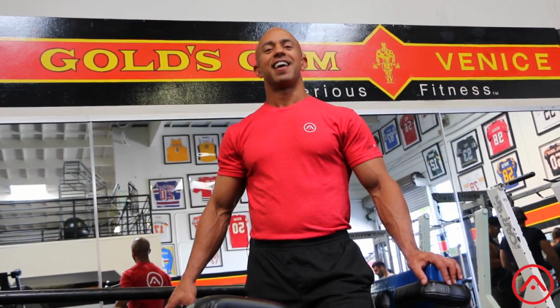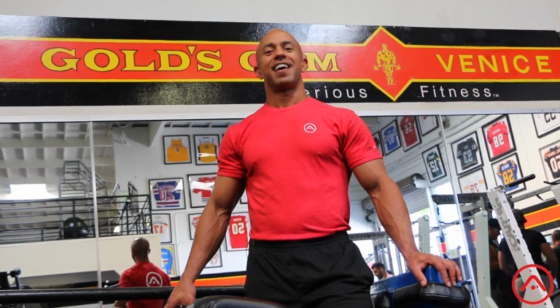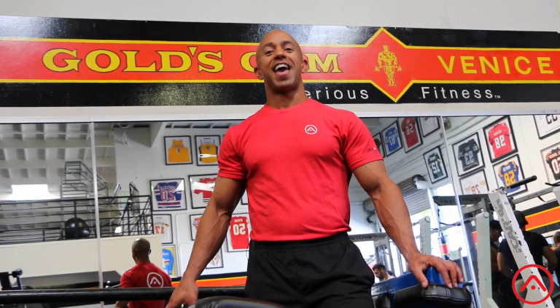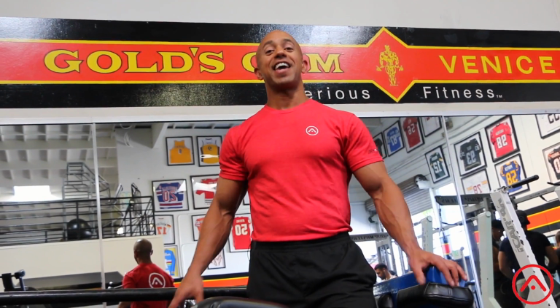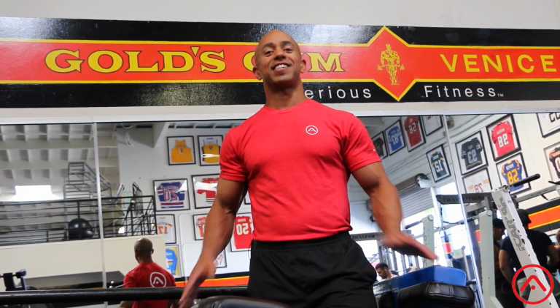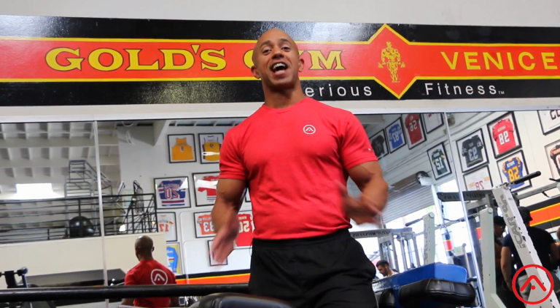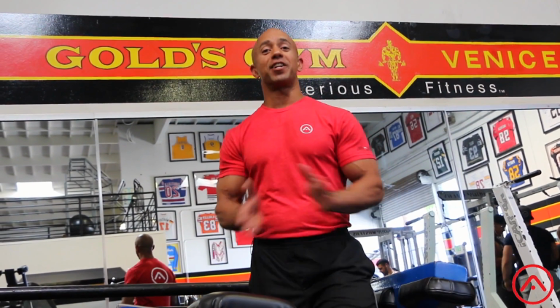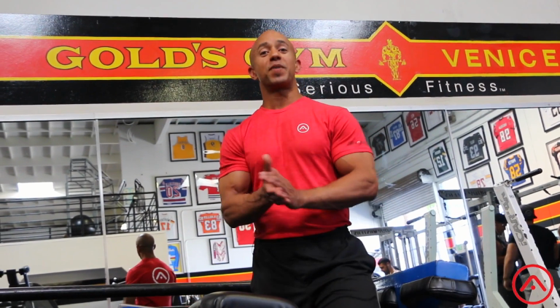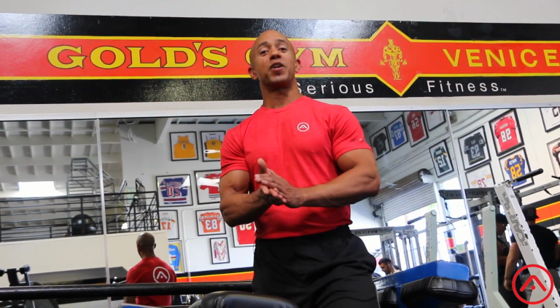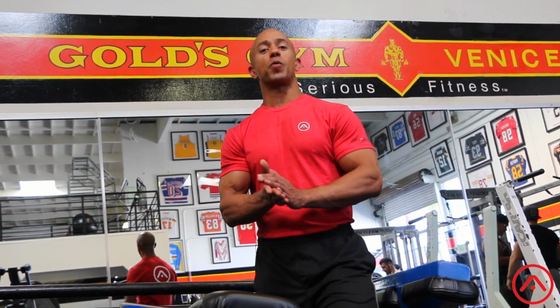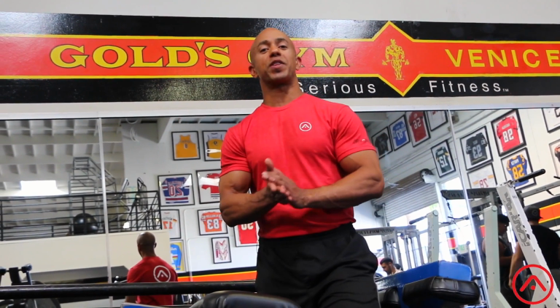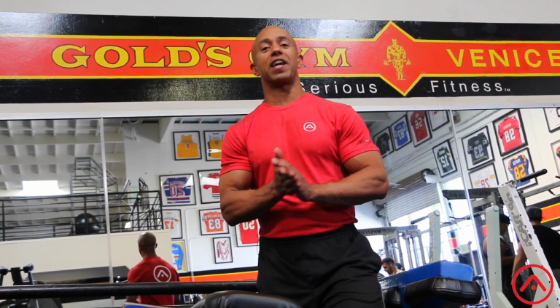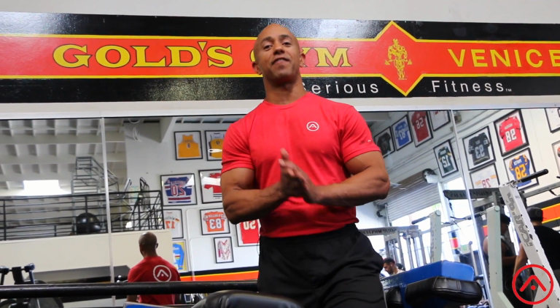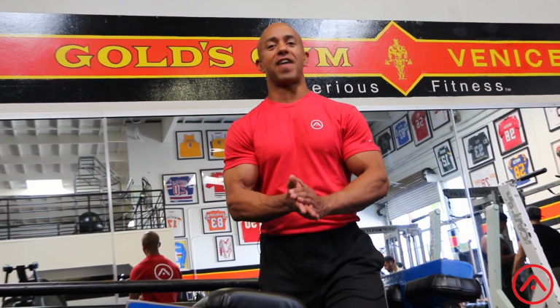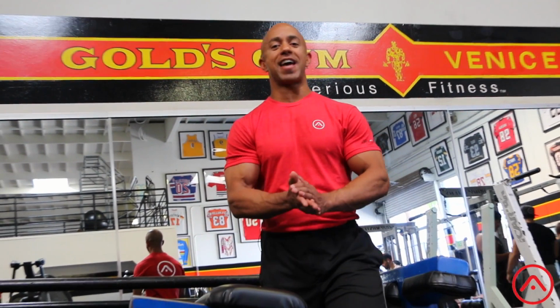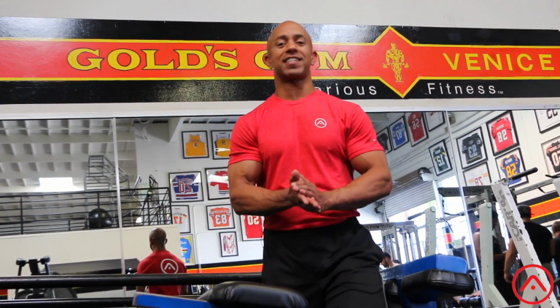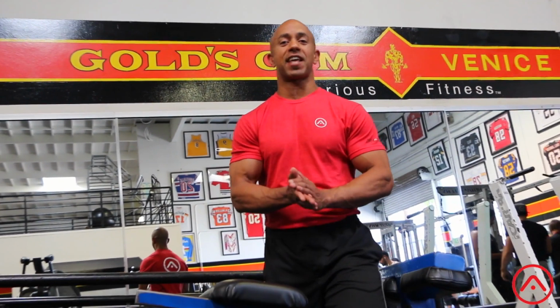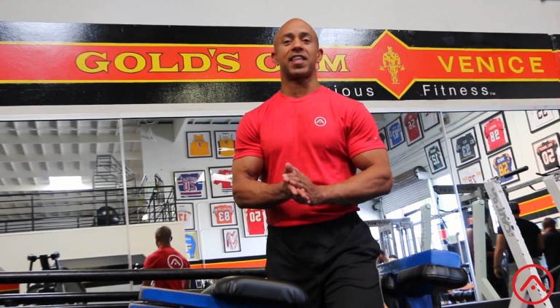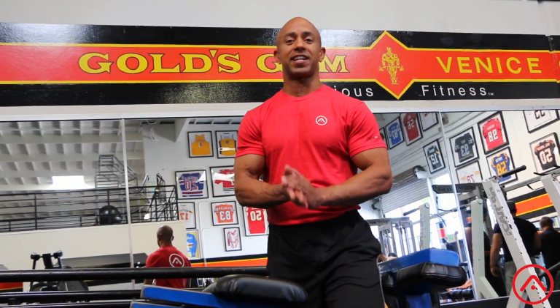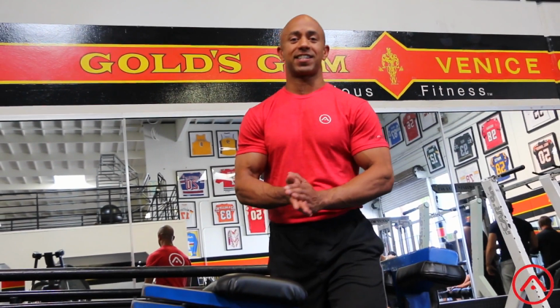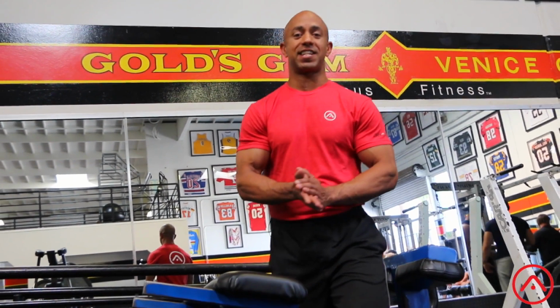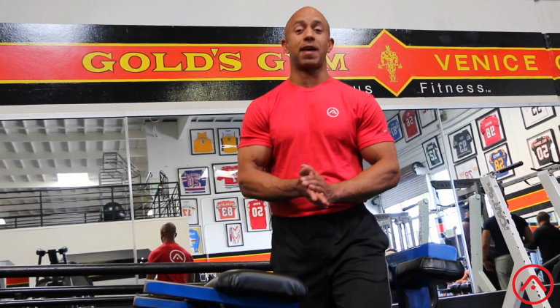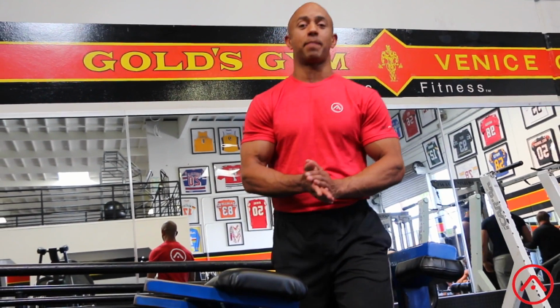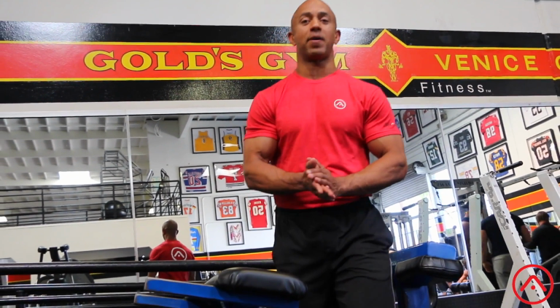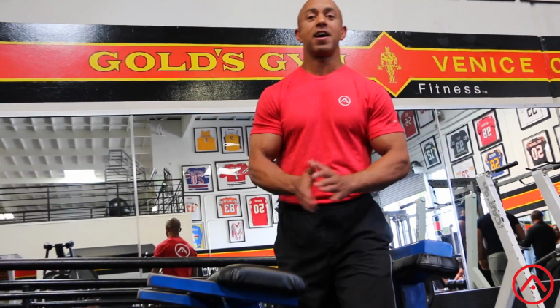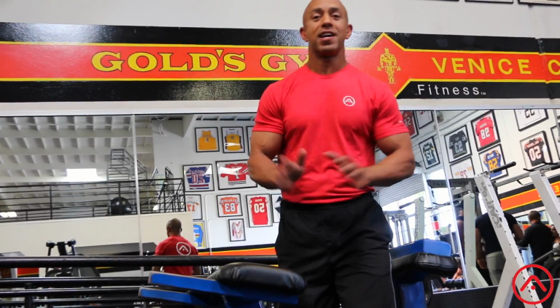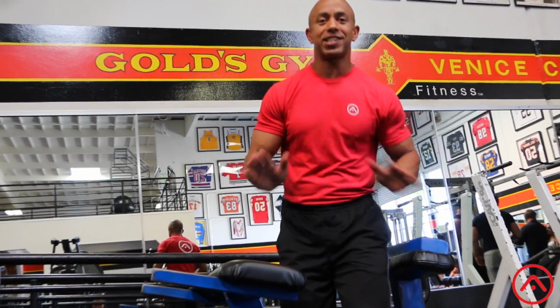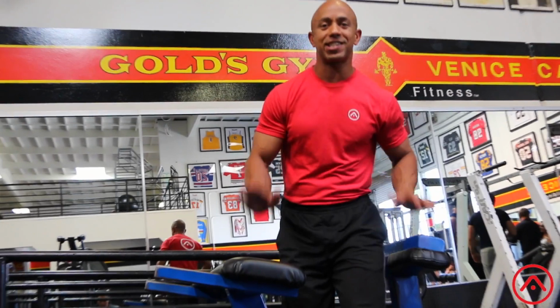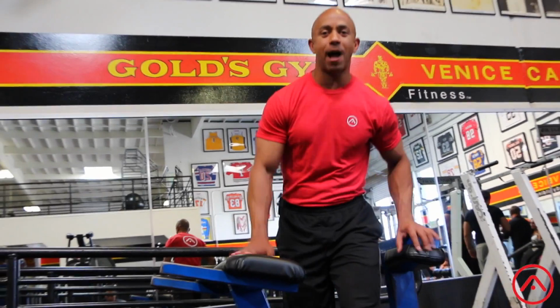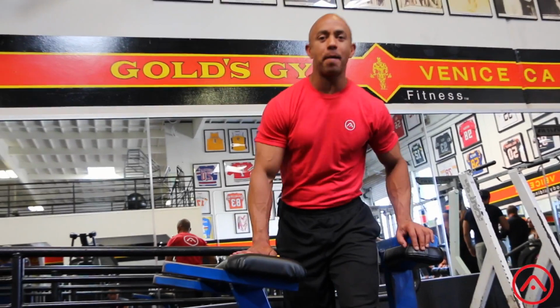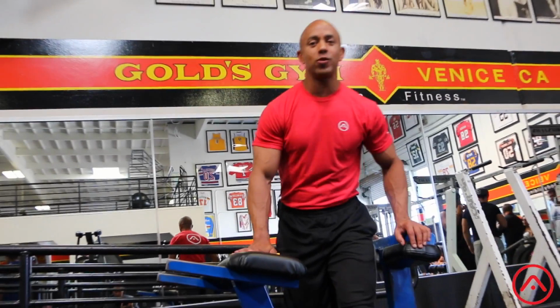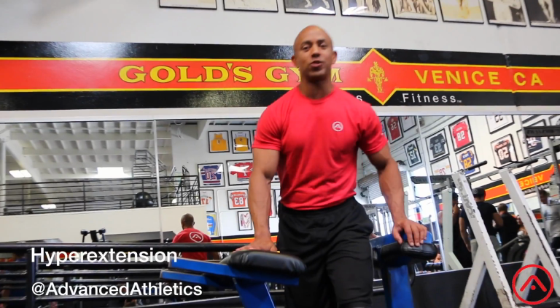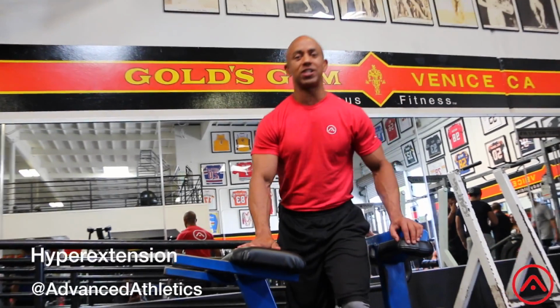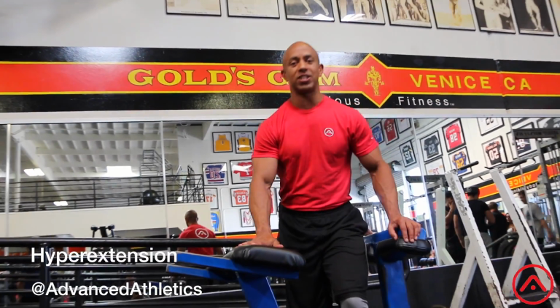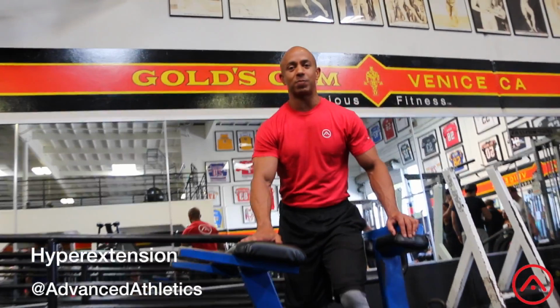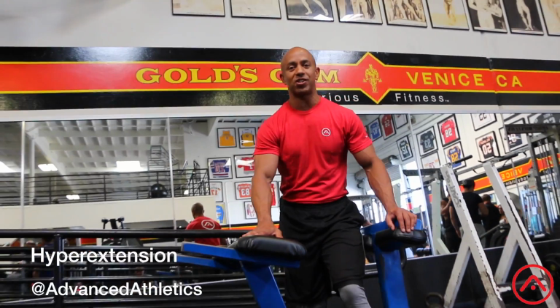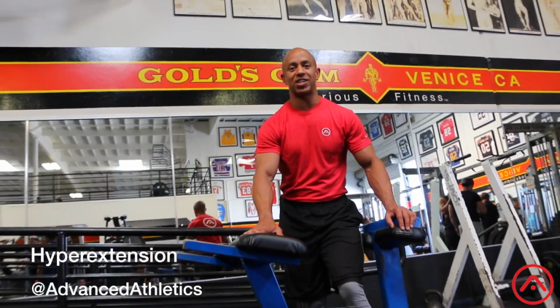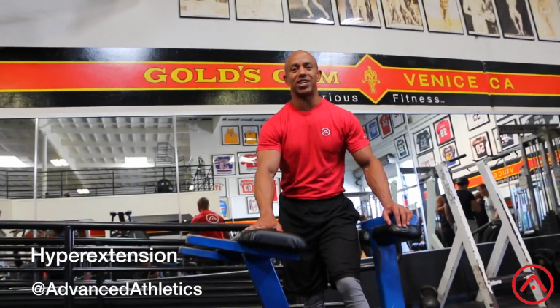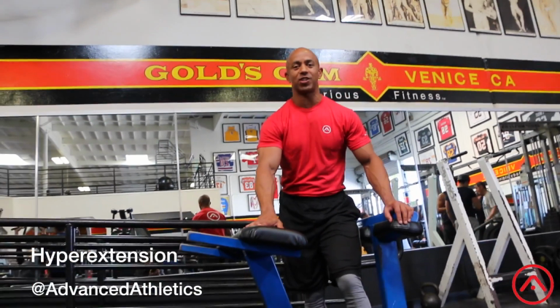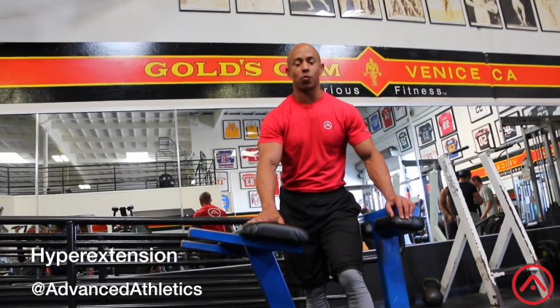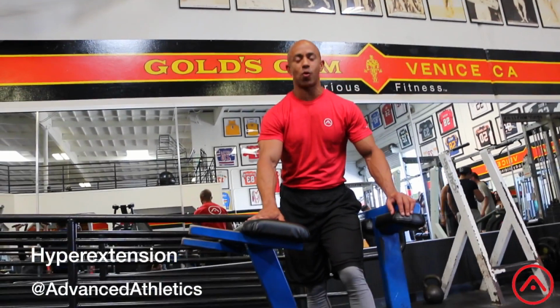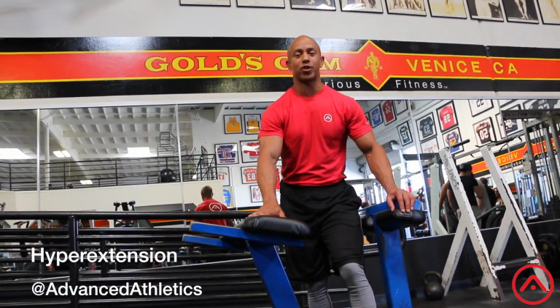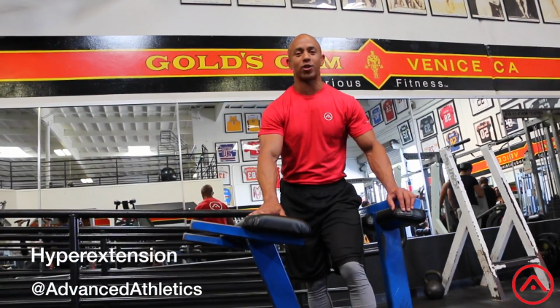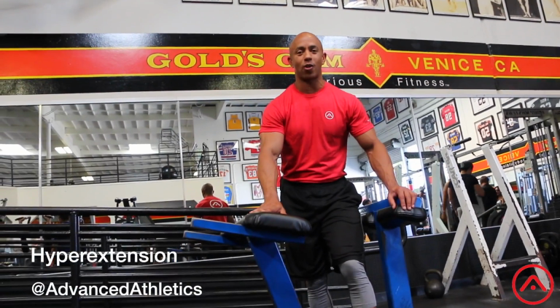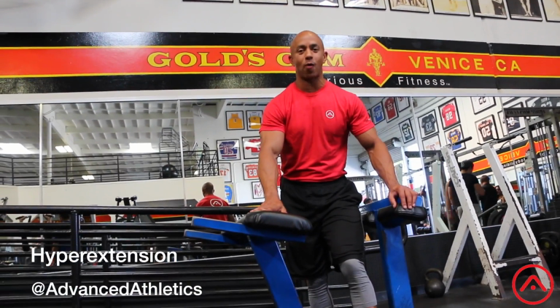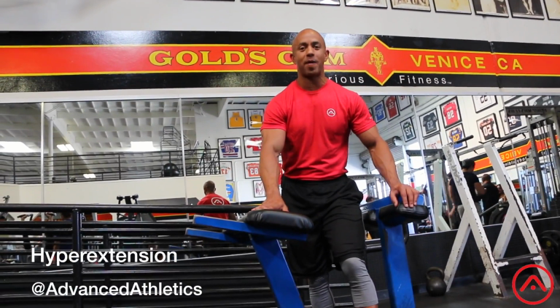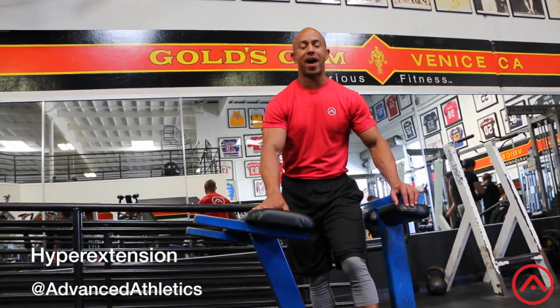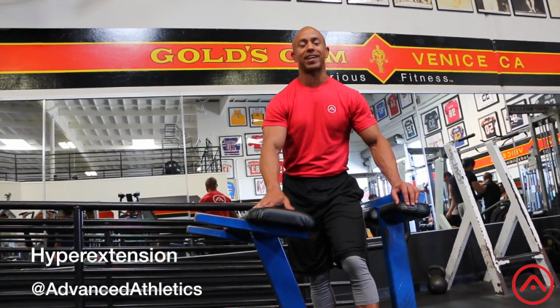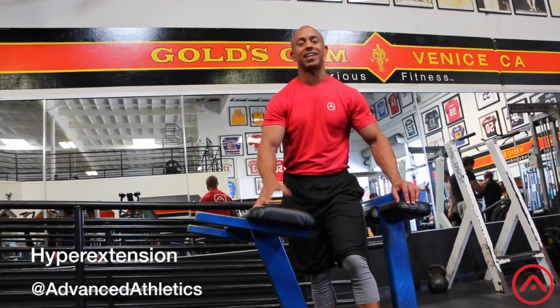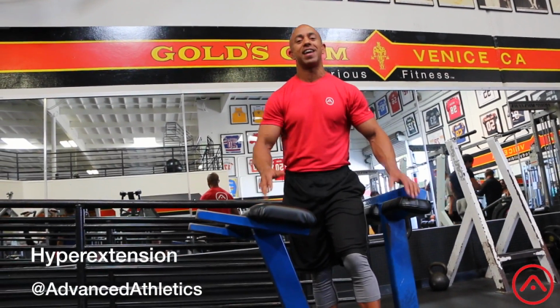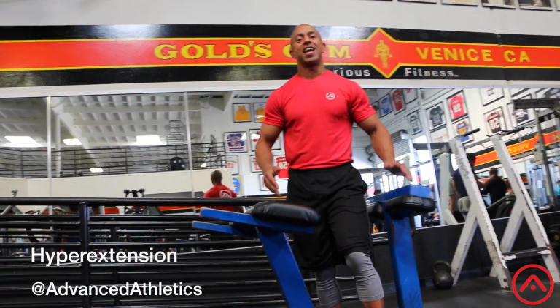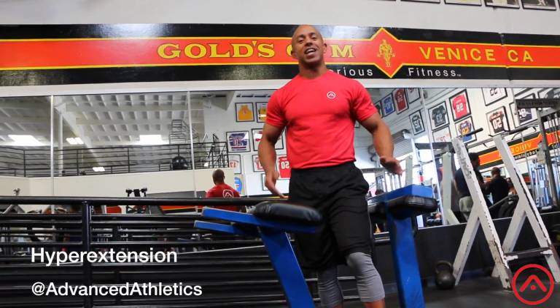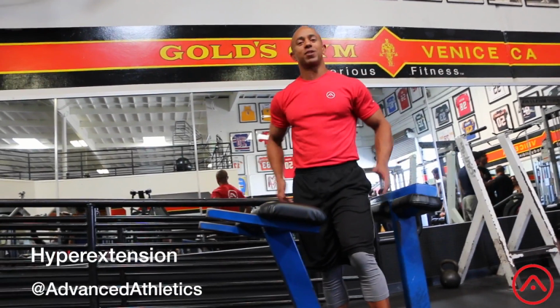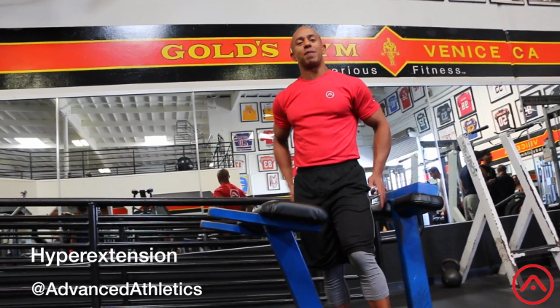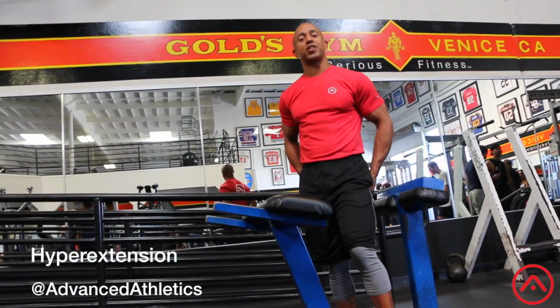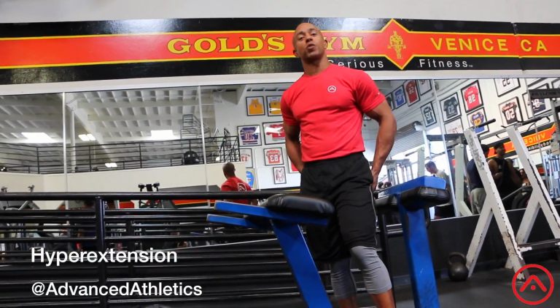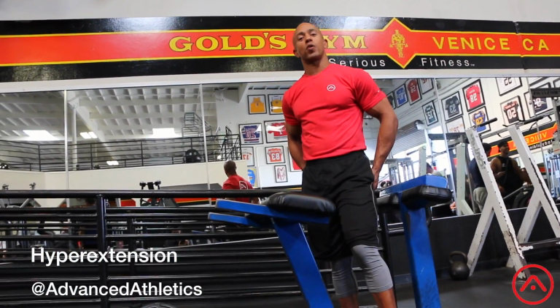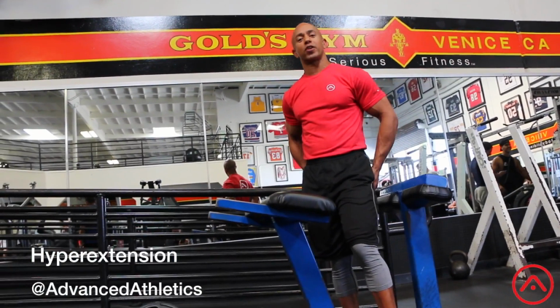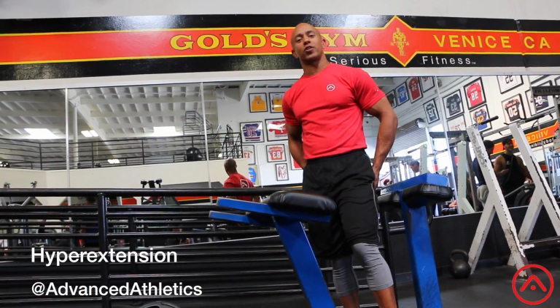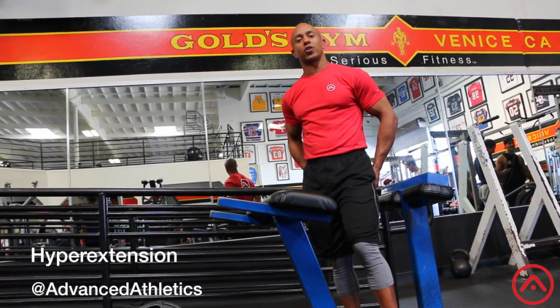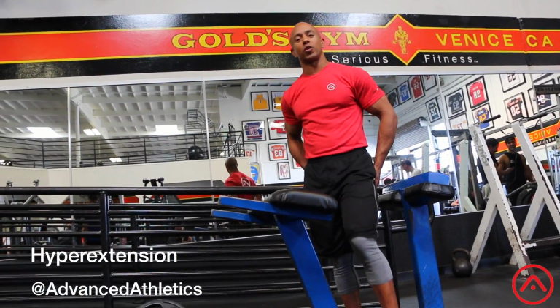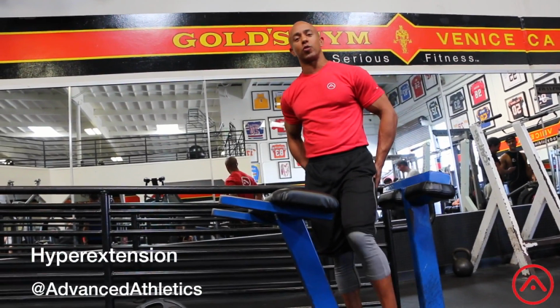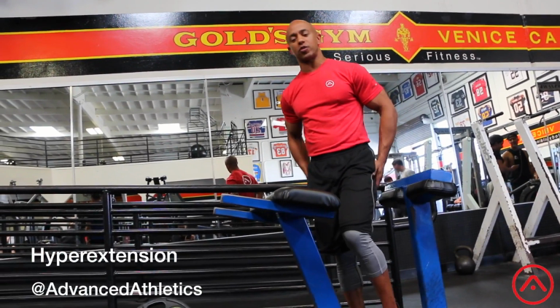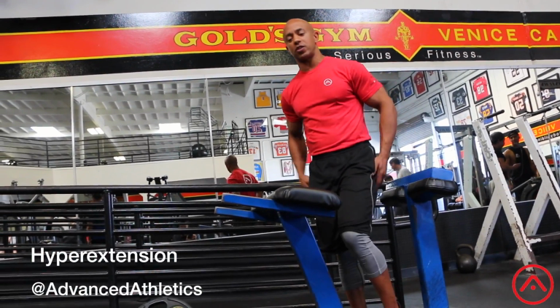Hey, it's Adam here with the Advanced Athletics Tip. Stop using this machine to work your low back — it's meant to work your glutes.